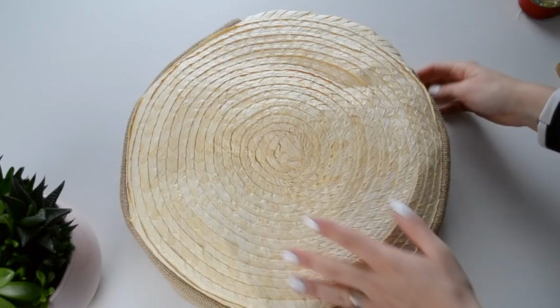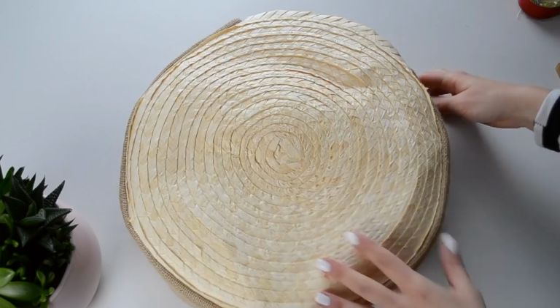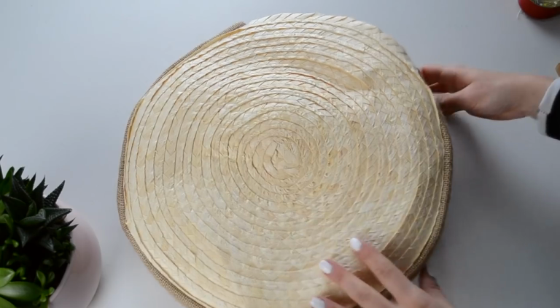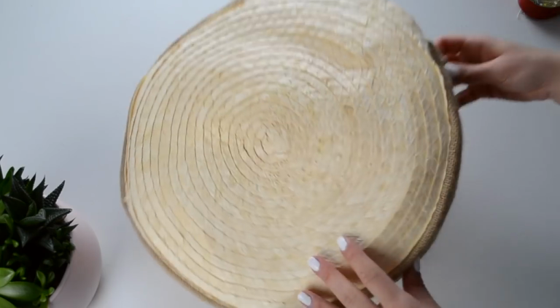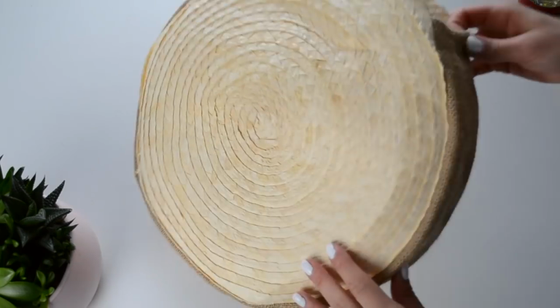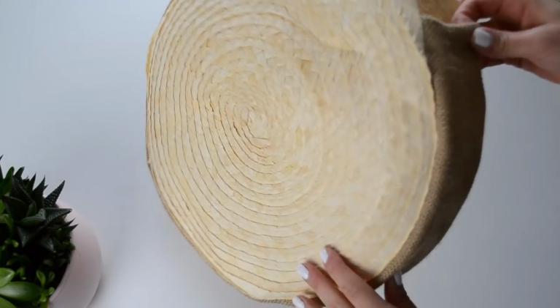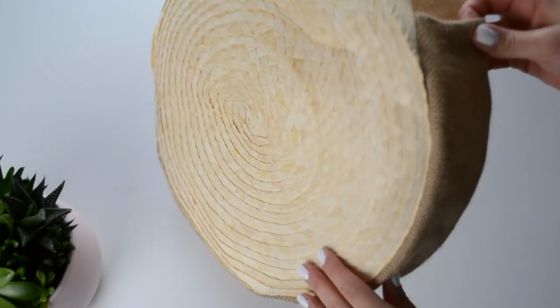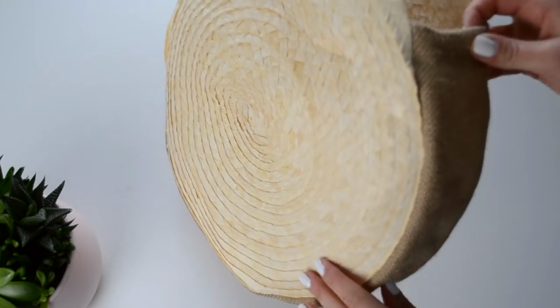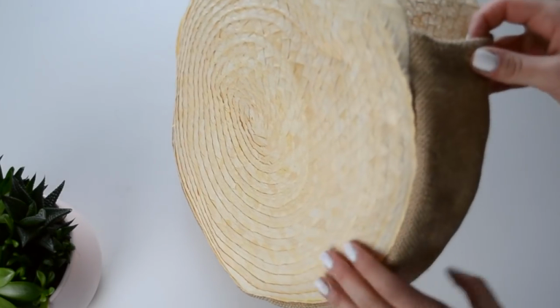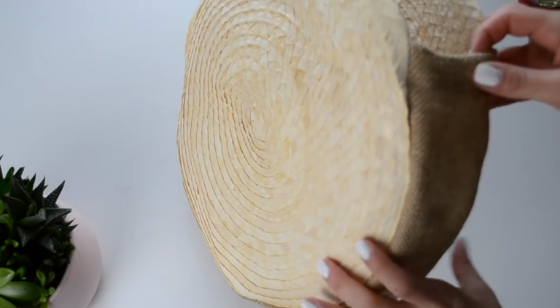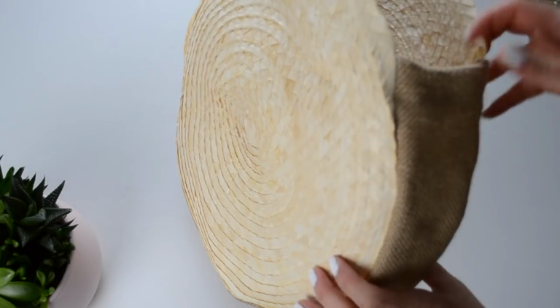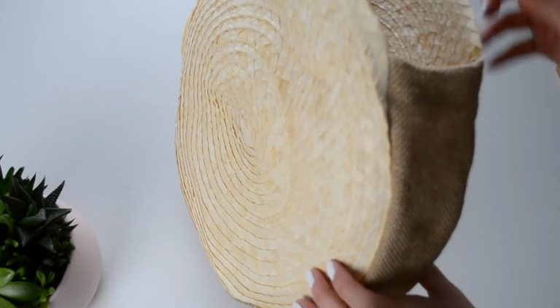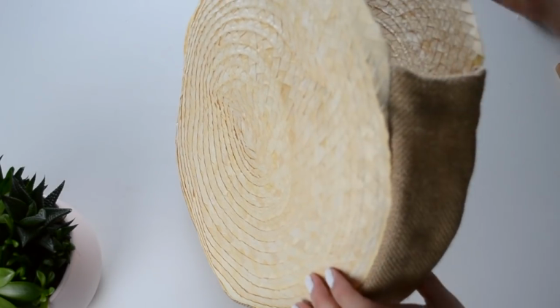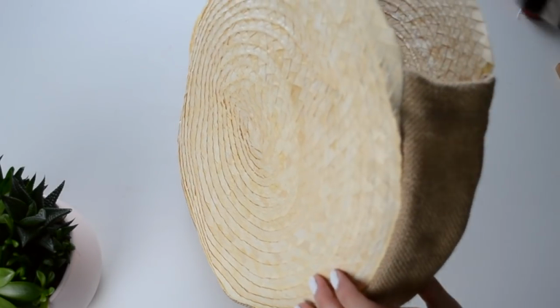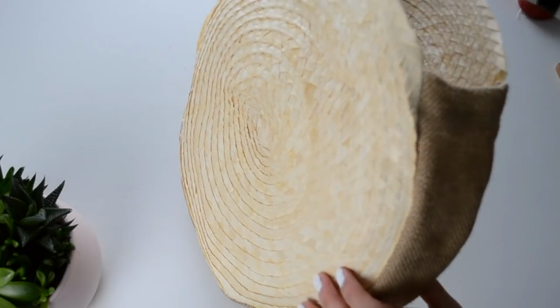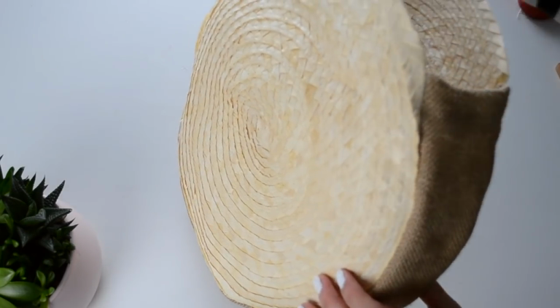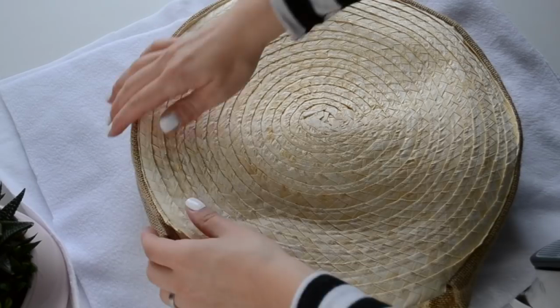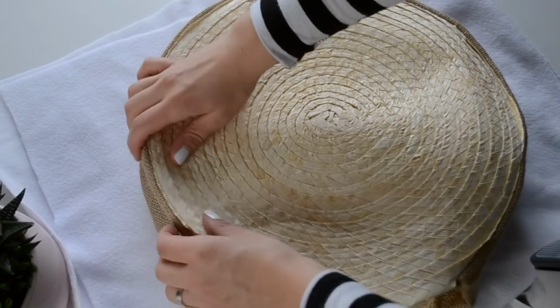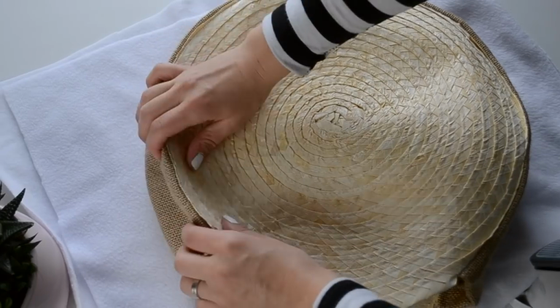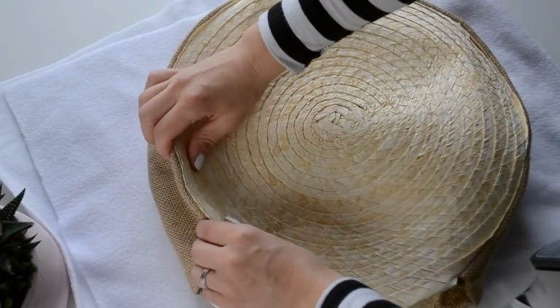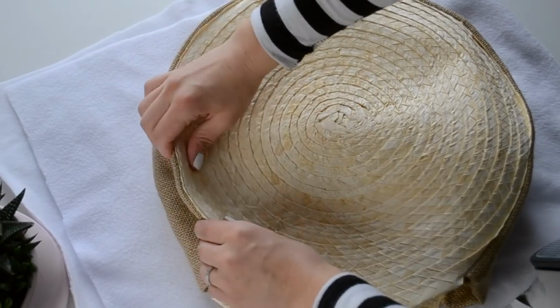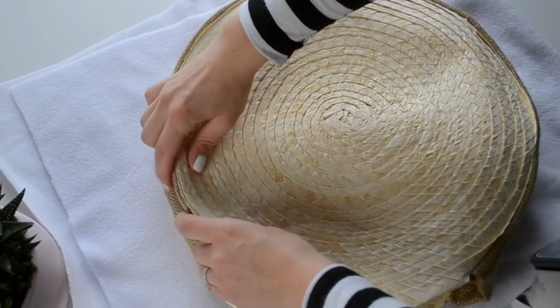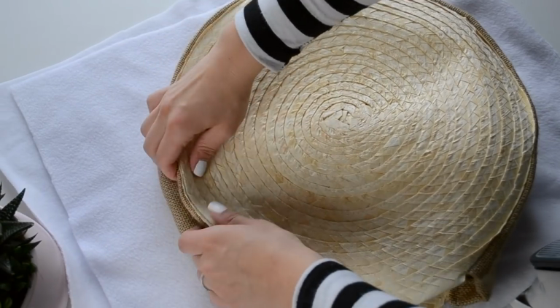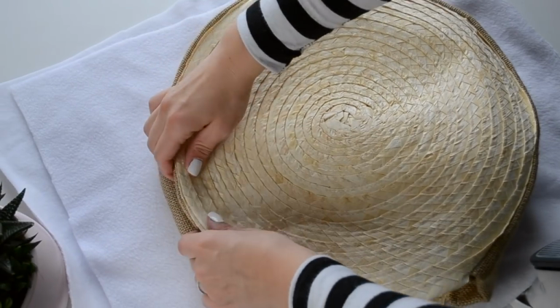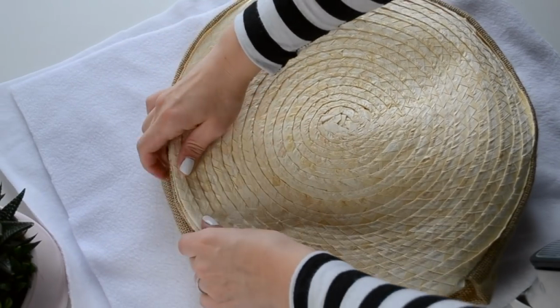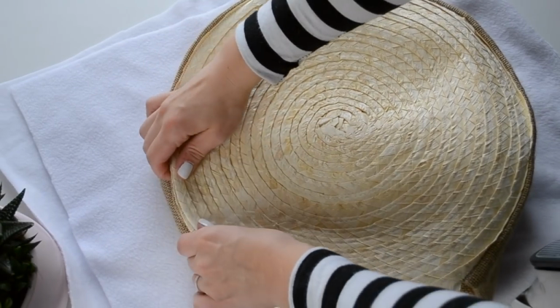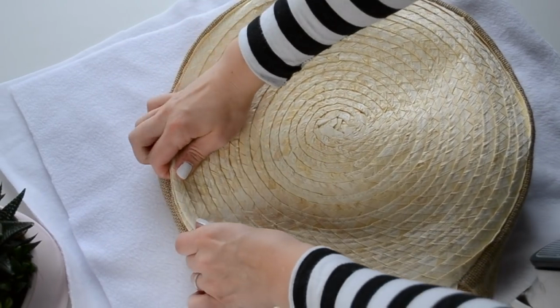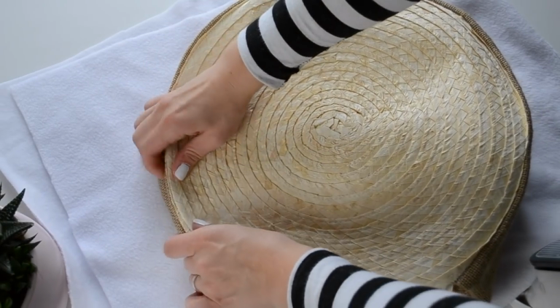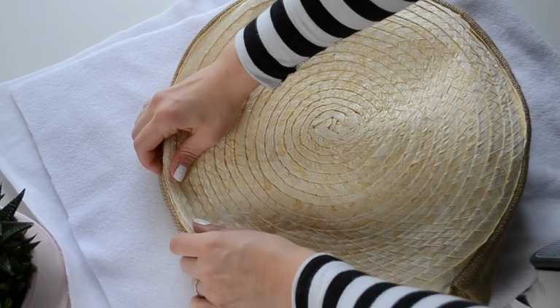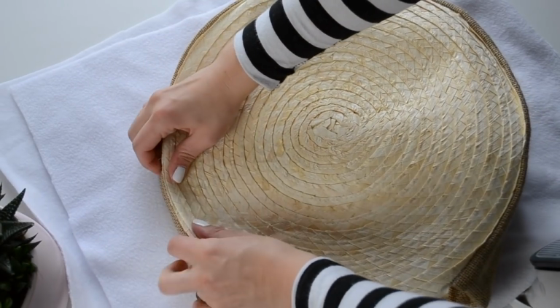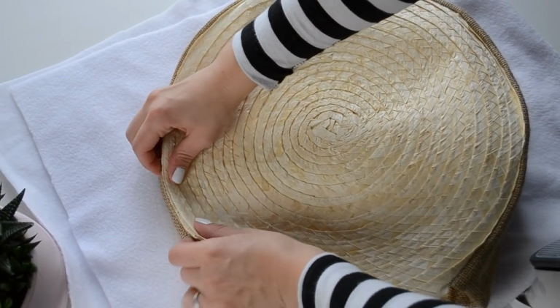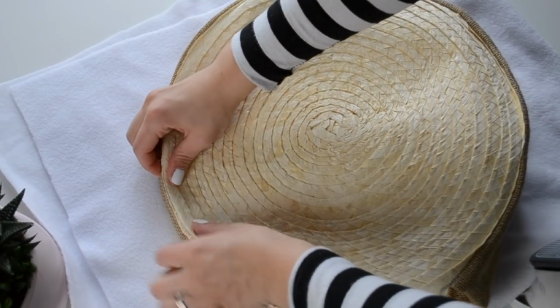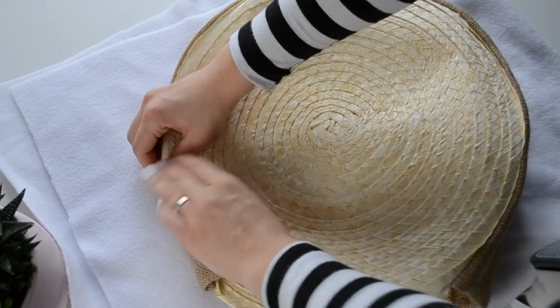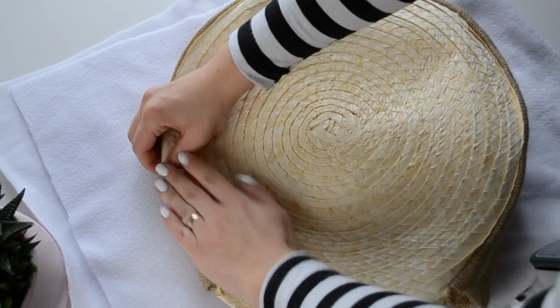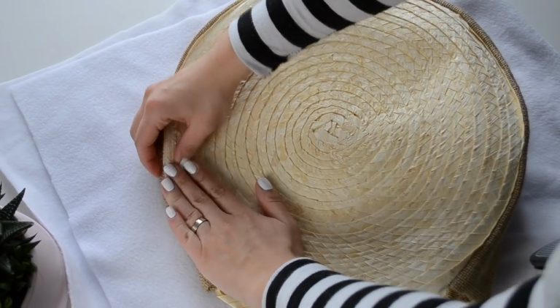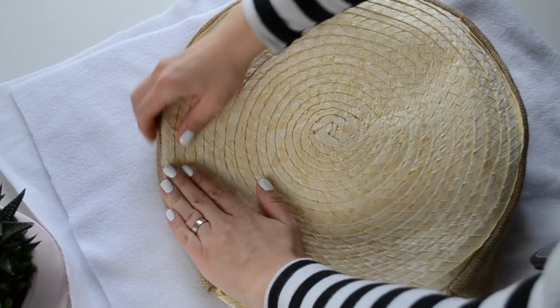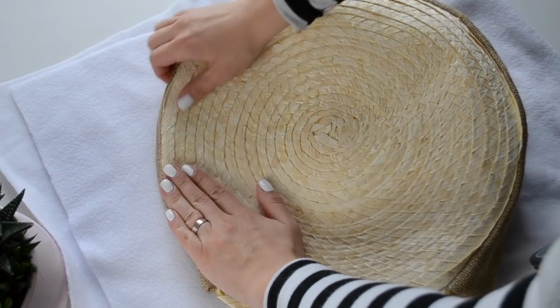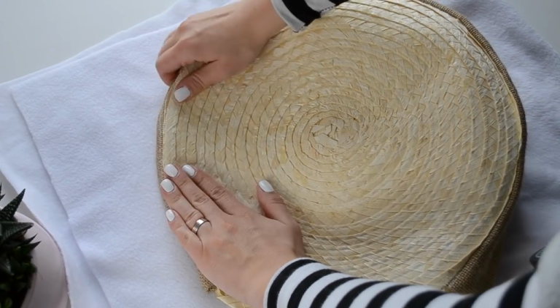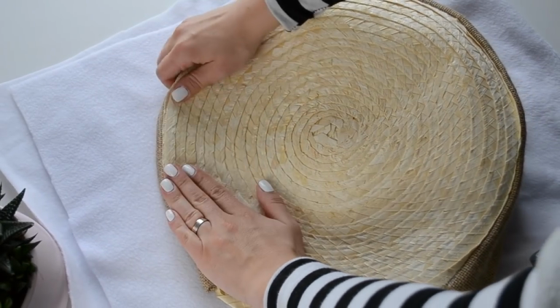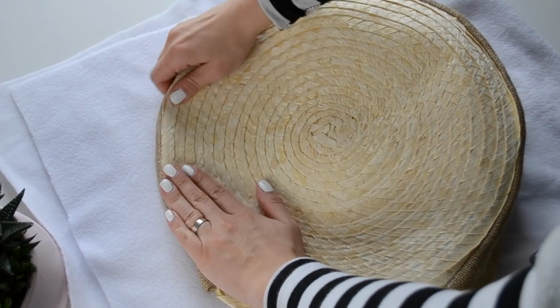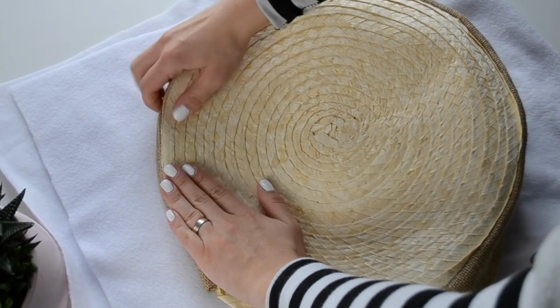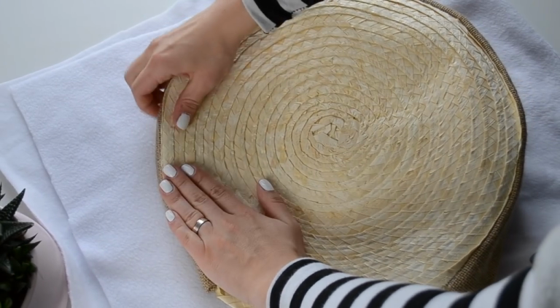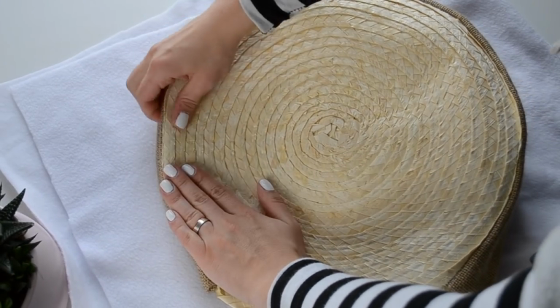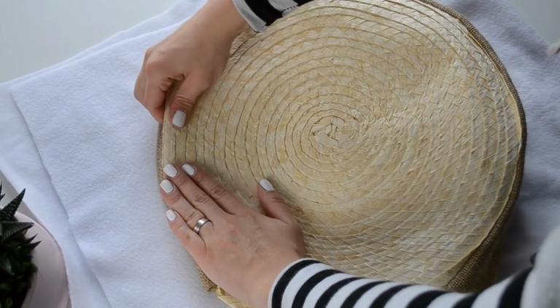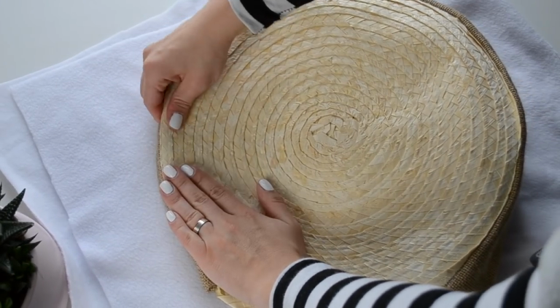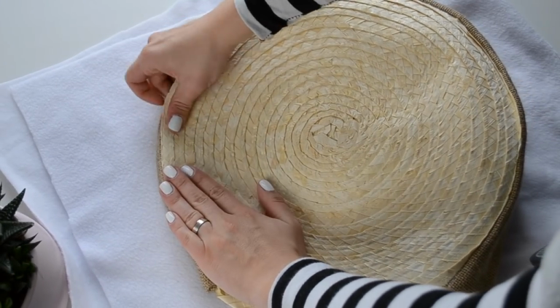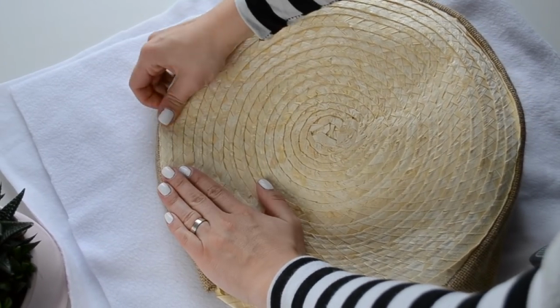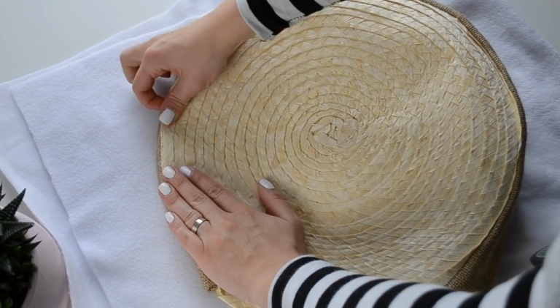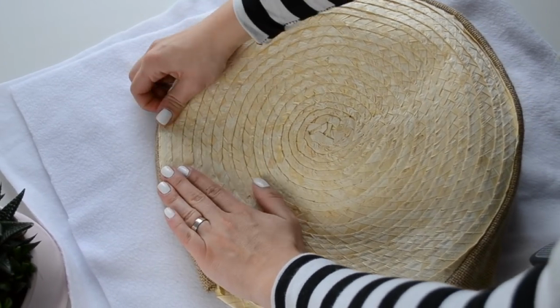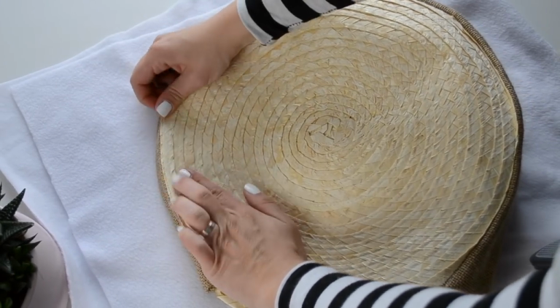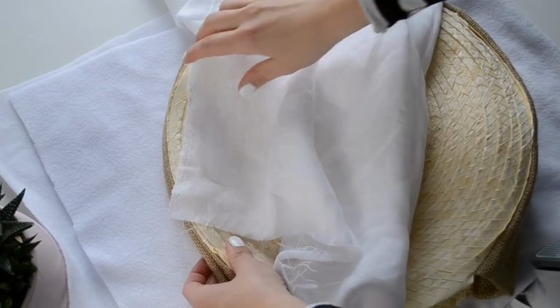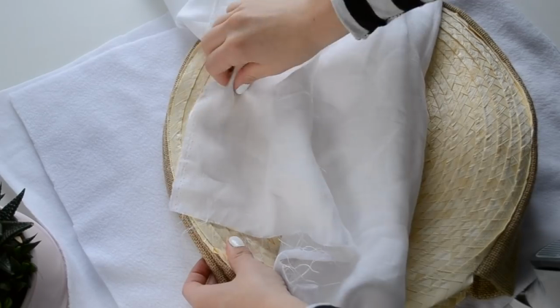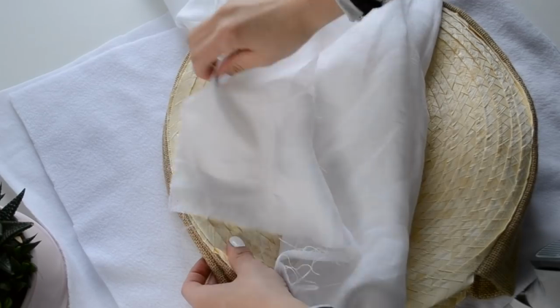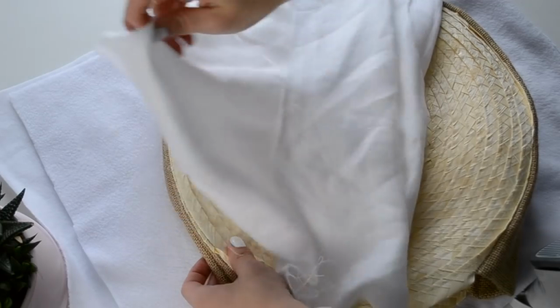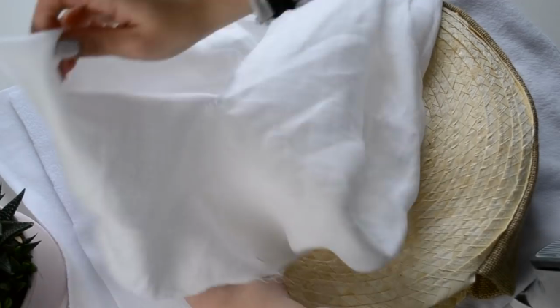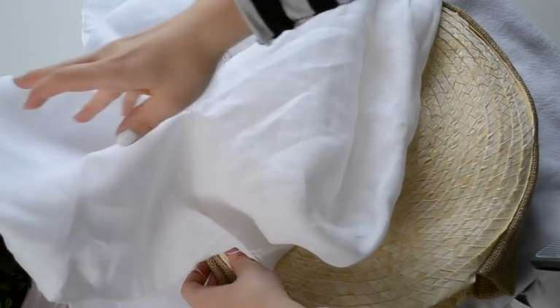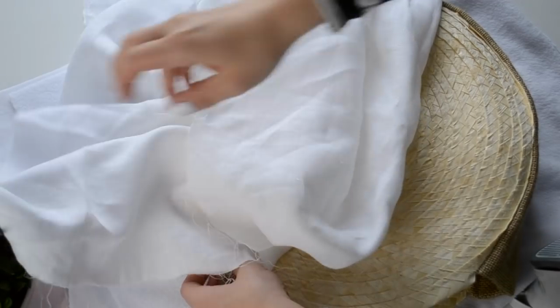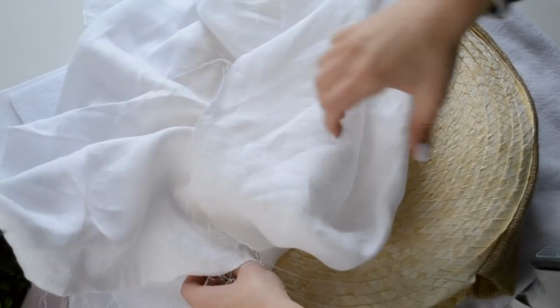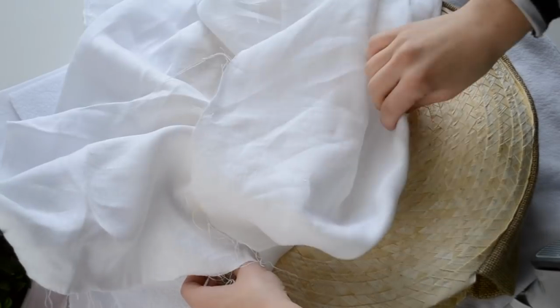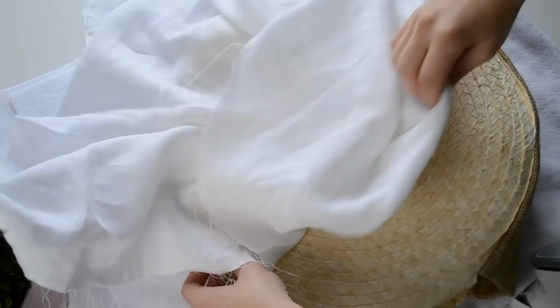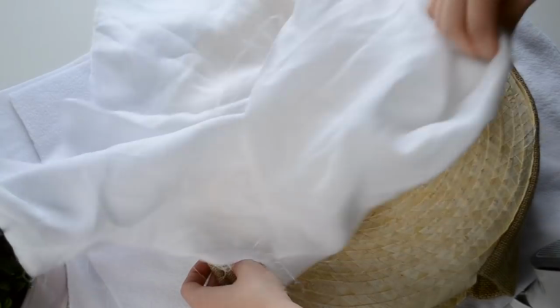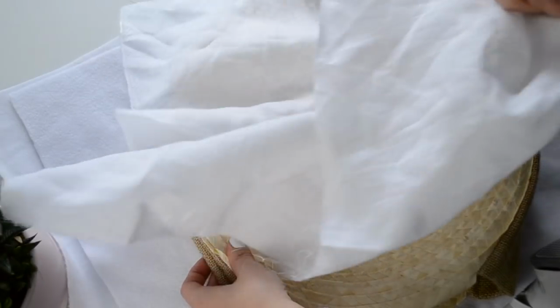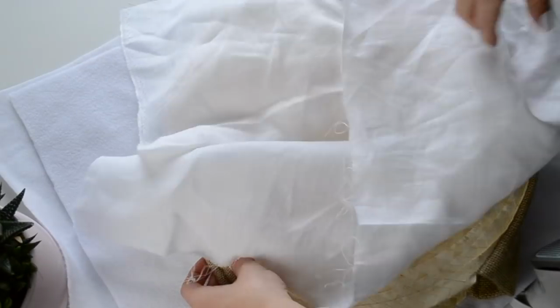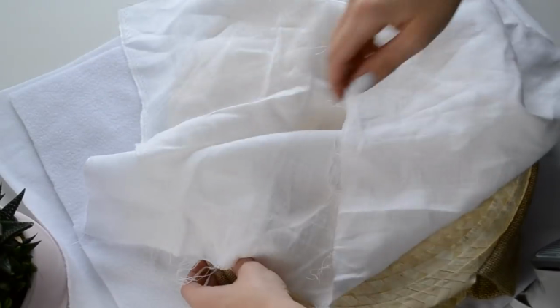As you can see my bag was pretty wrinkled after this, so I just covered it with a piece of fabric and ironed it.